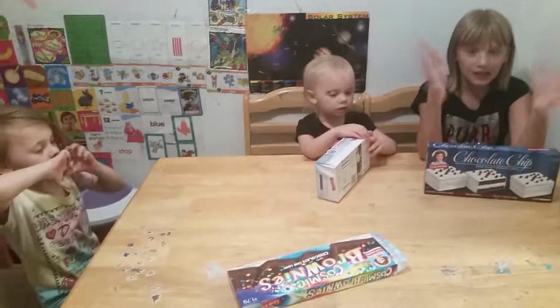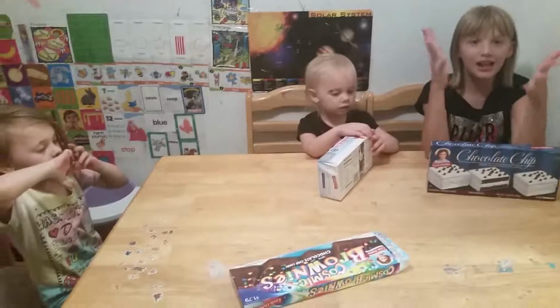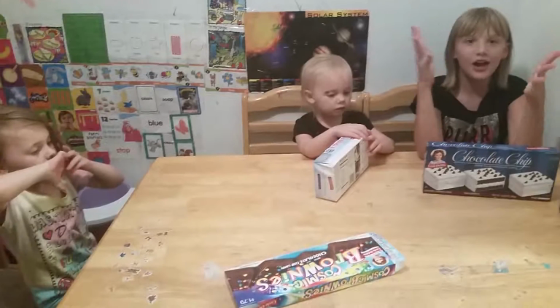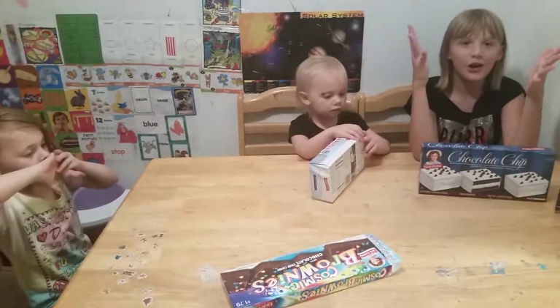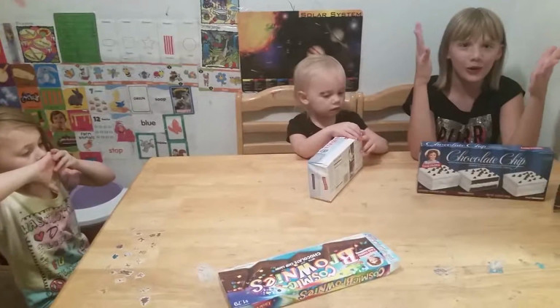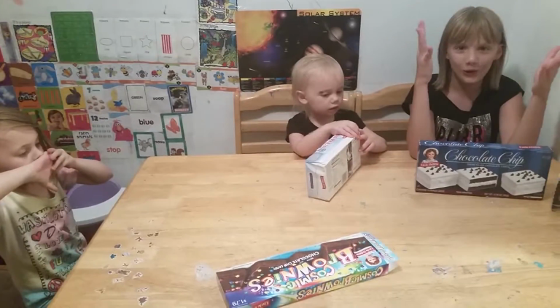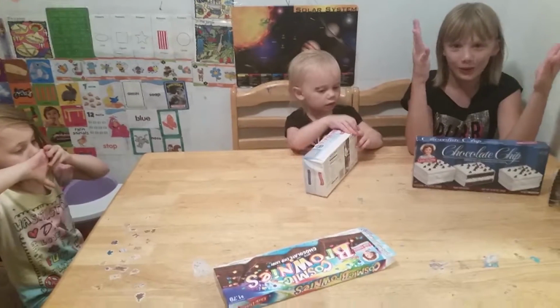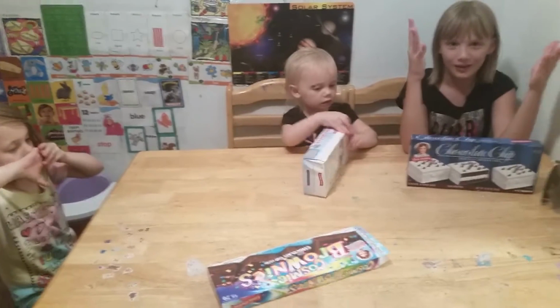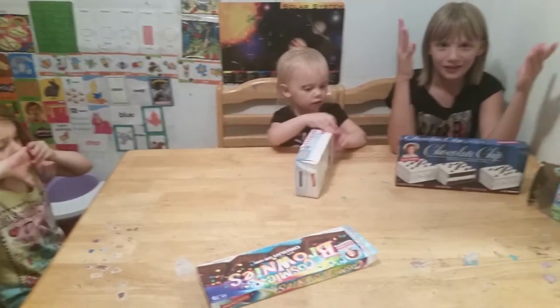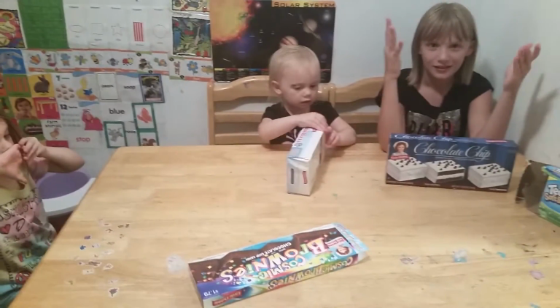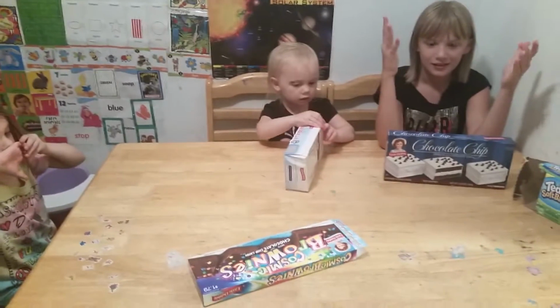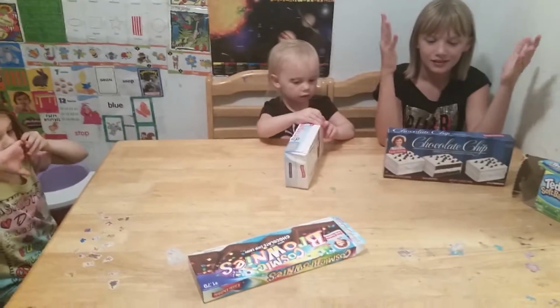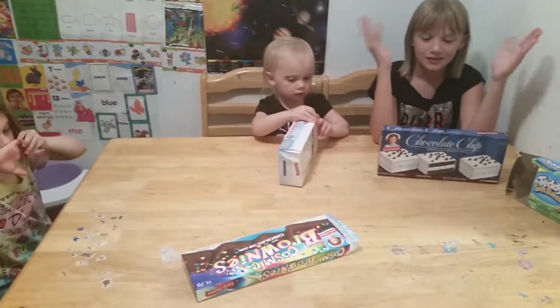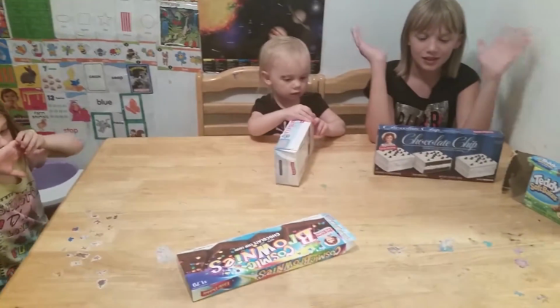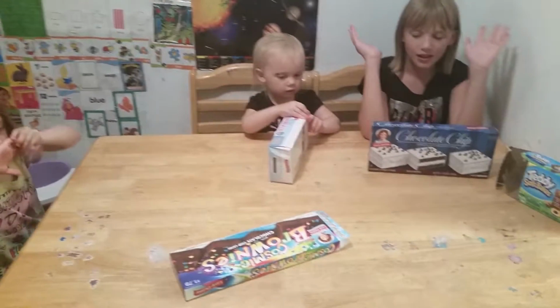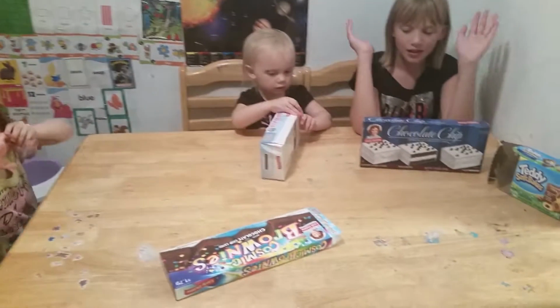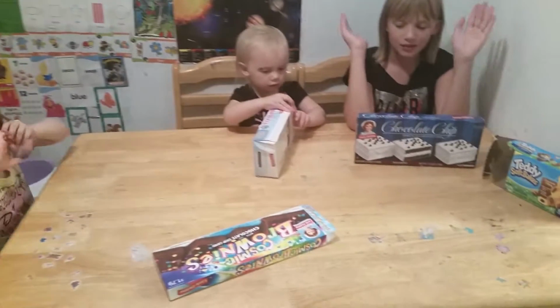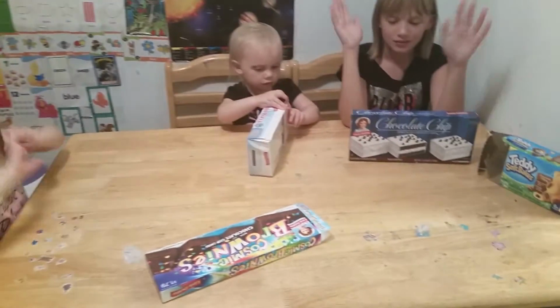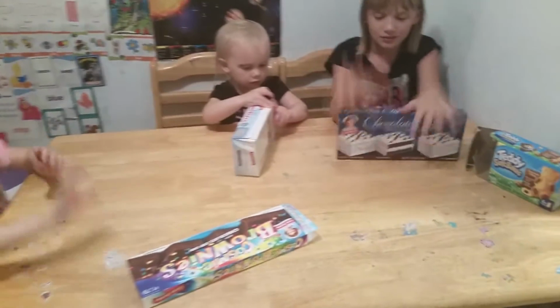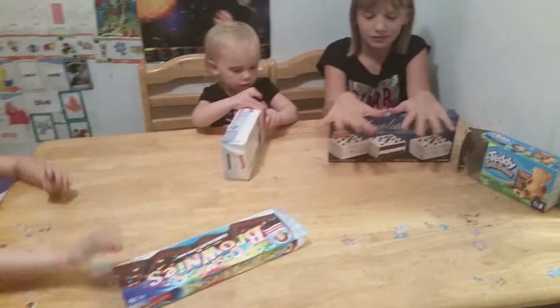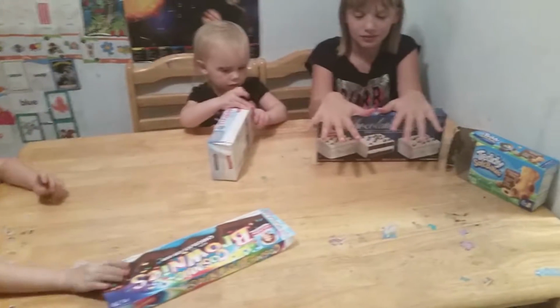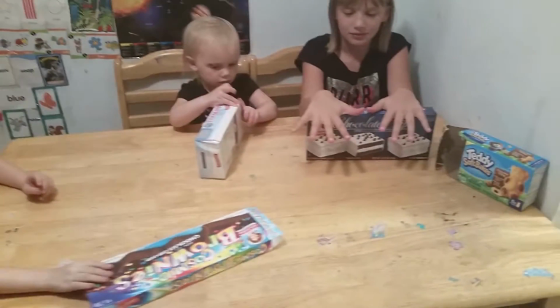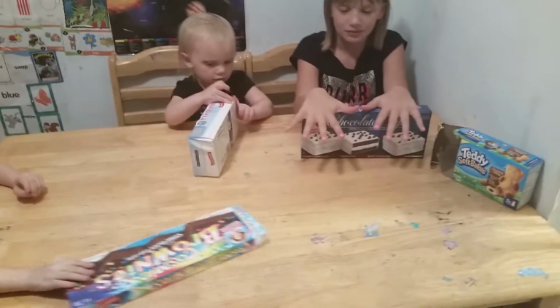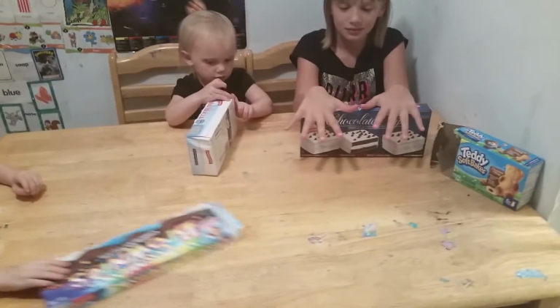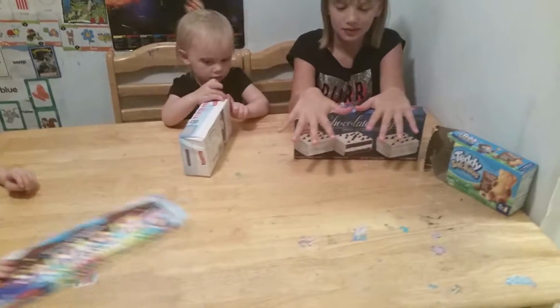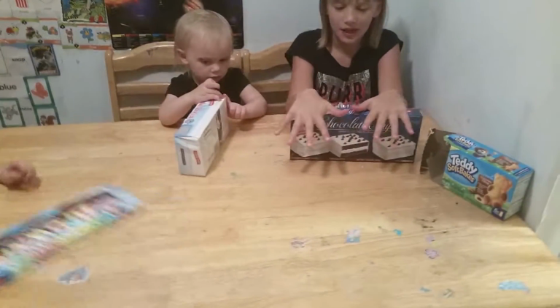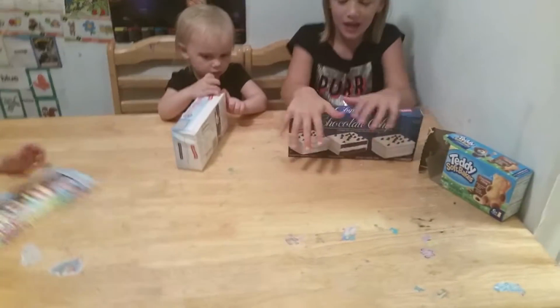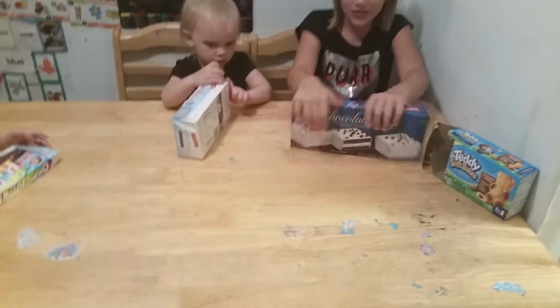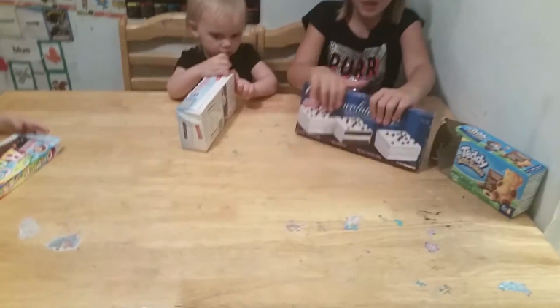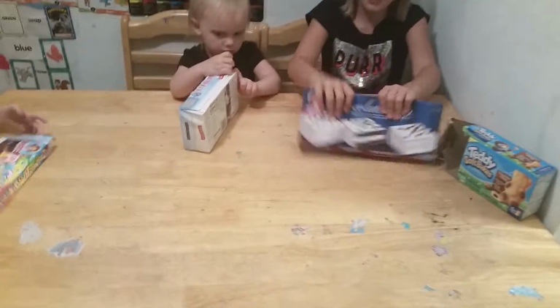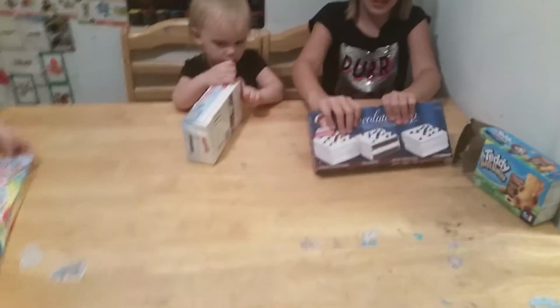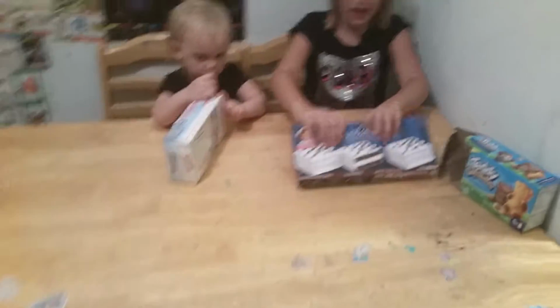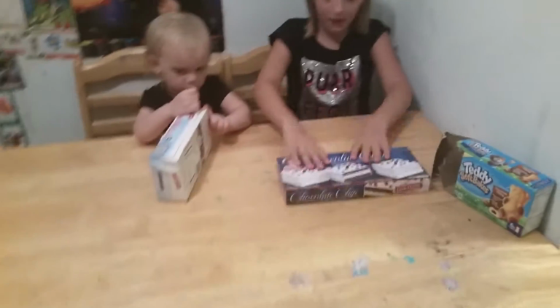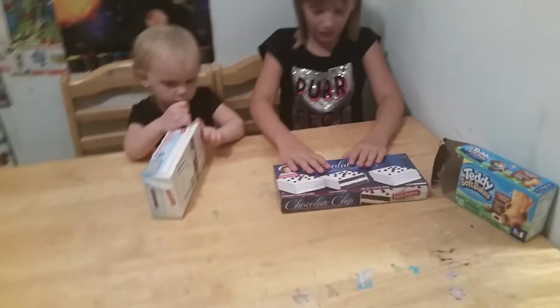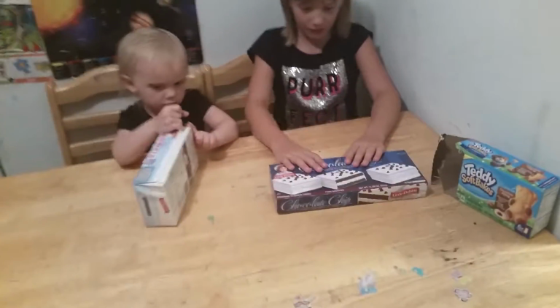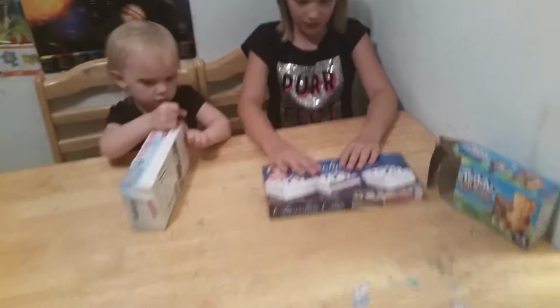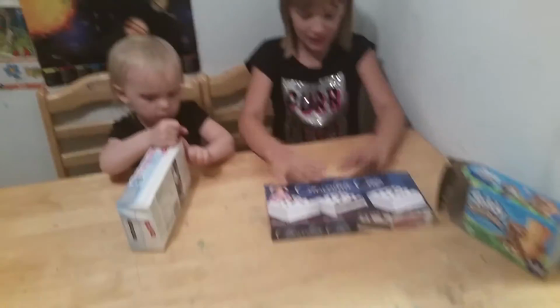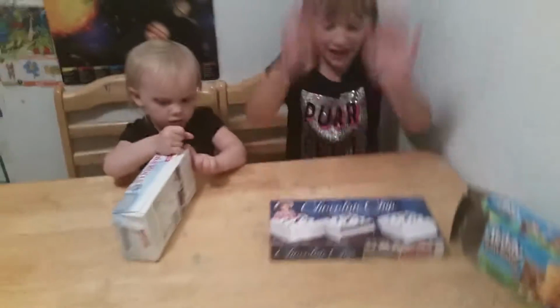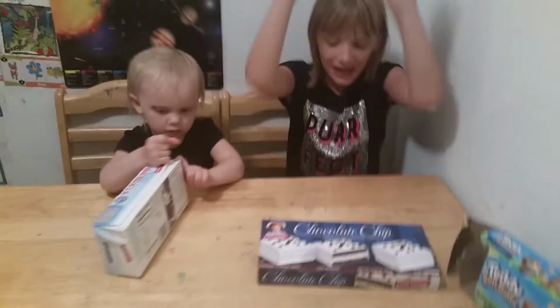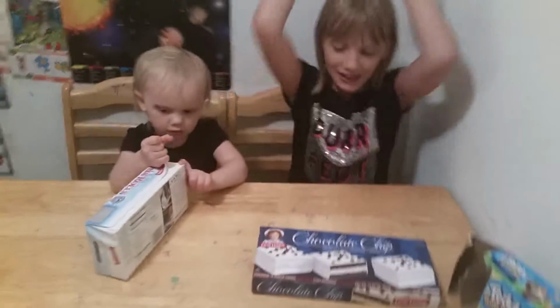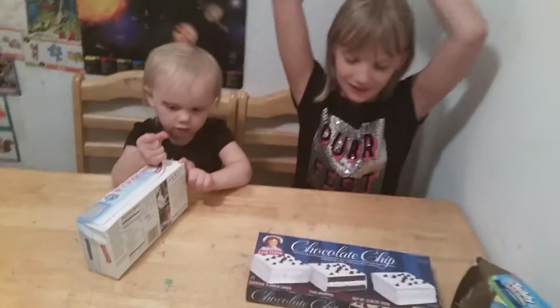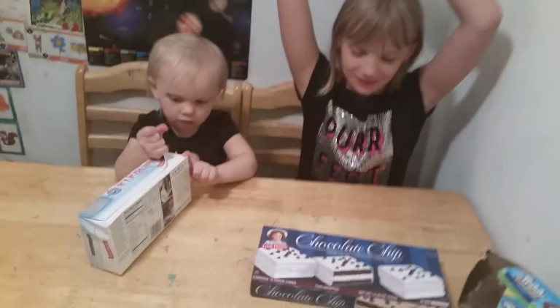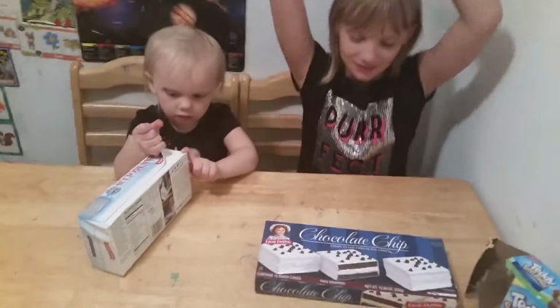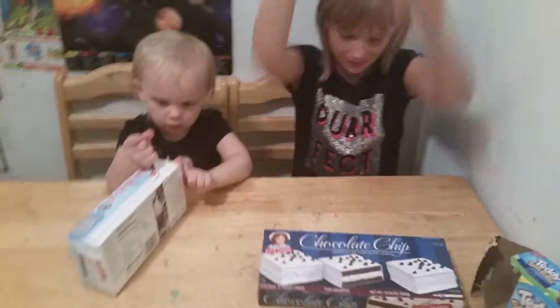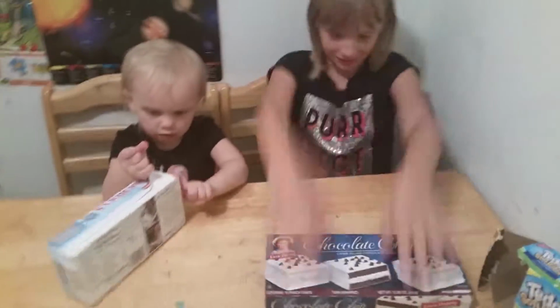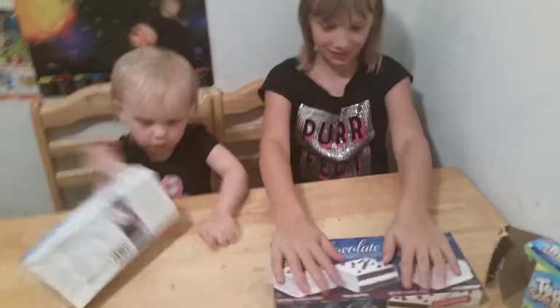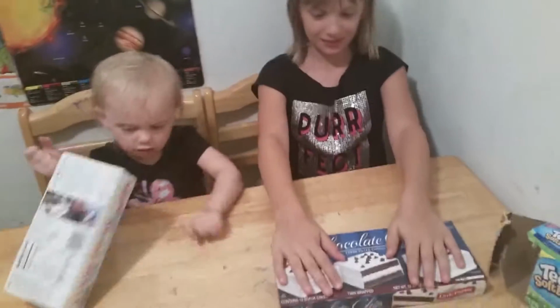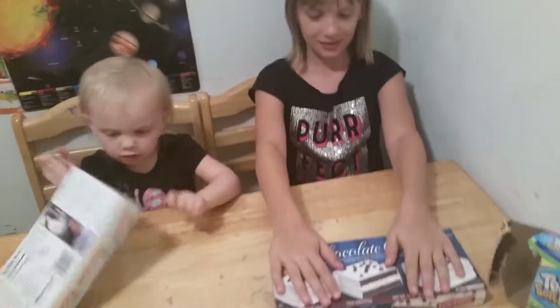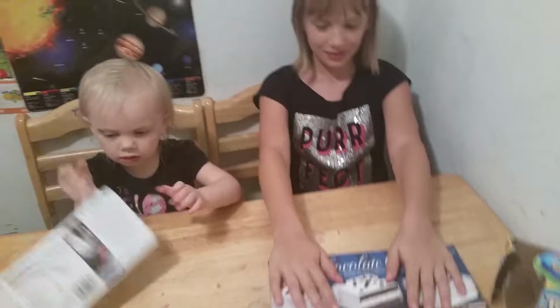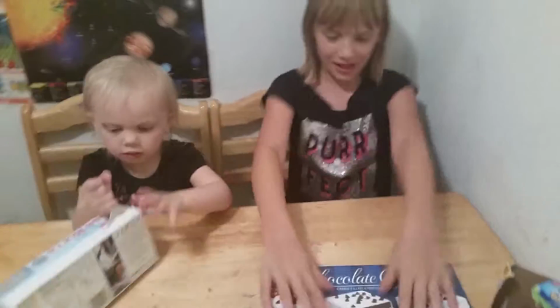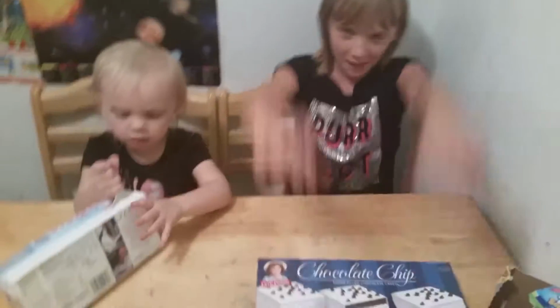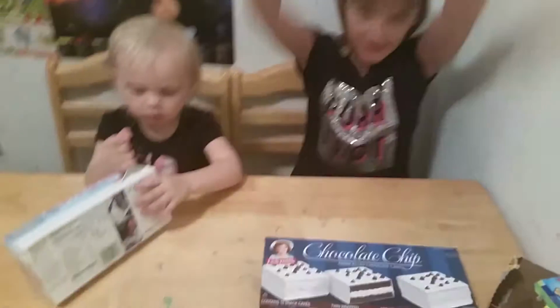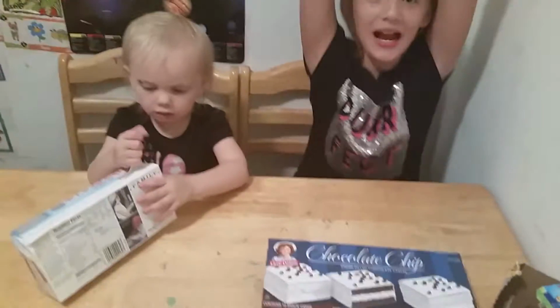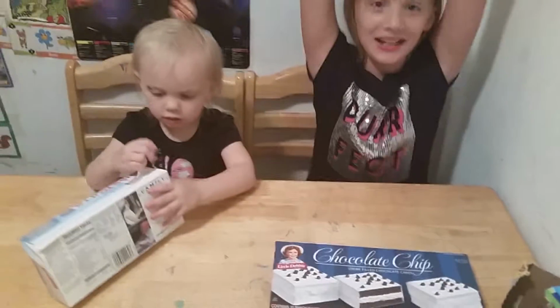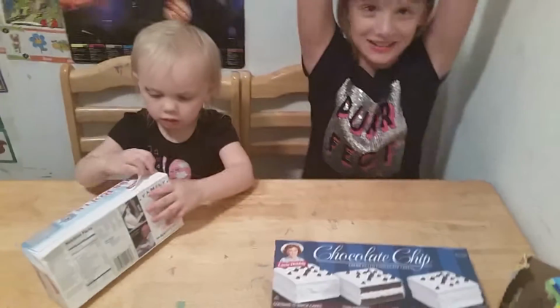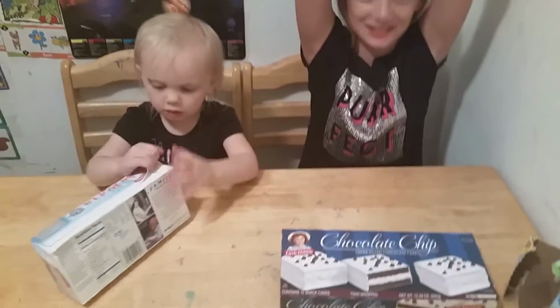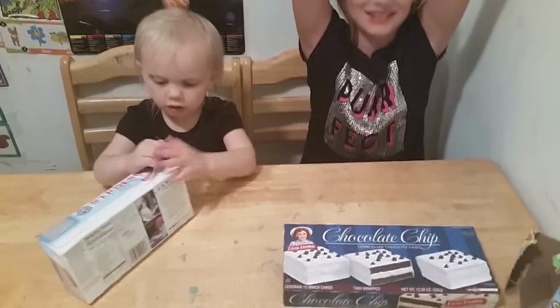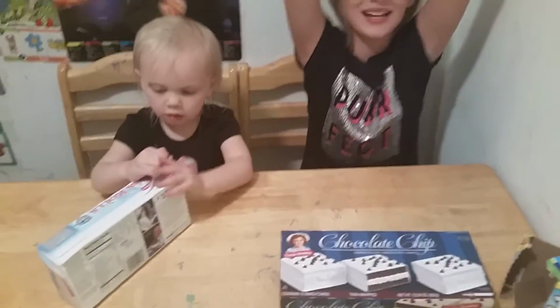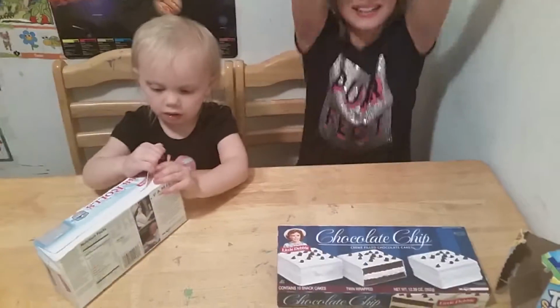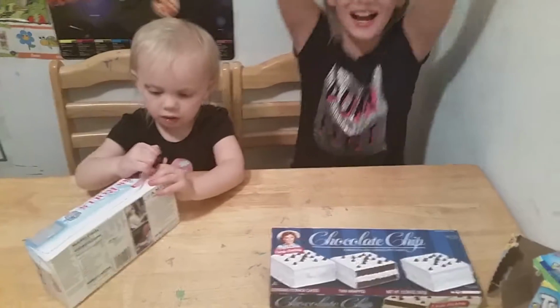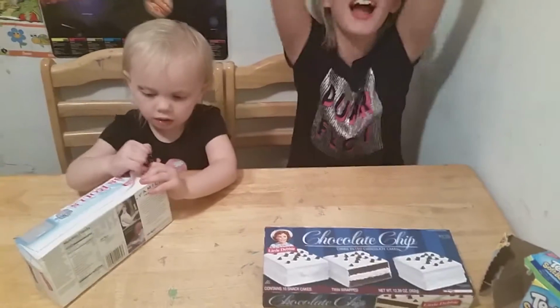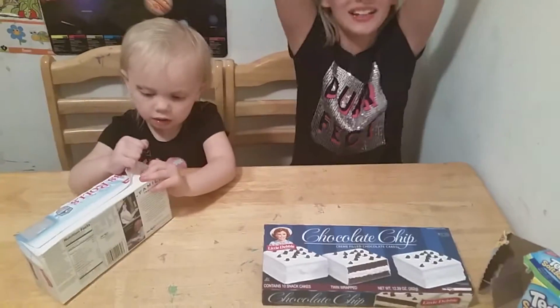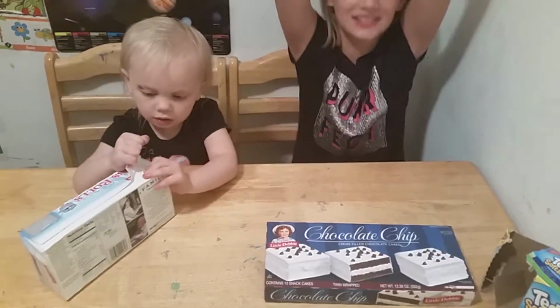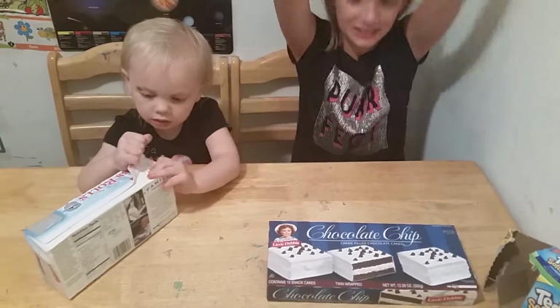Hello! So, I think we have — yay! Cupcakes! And Cakes!